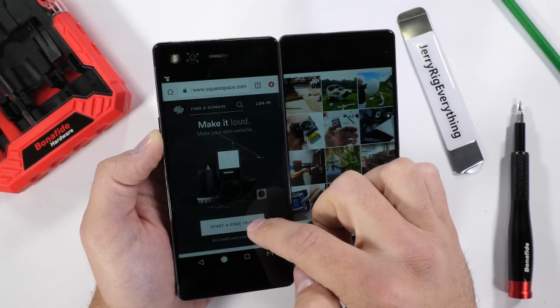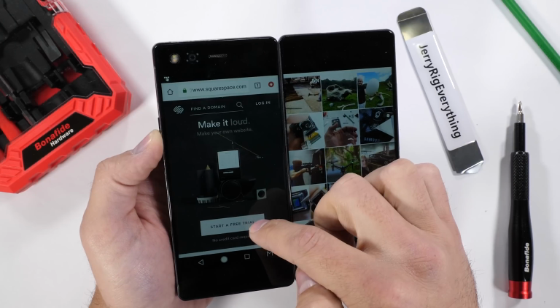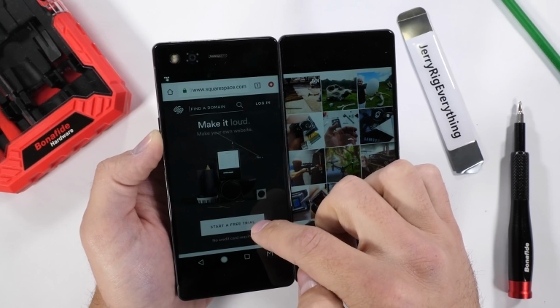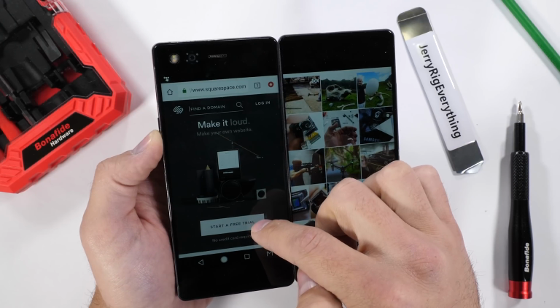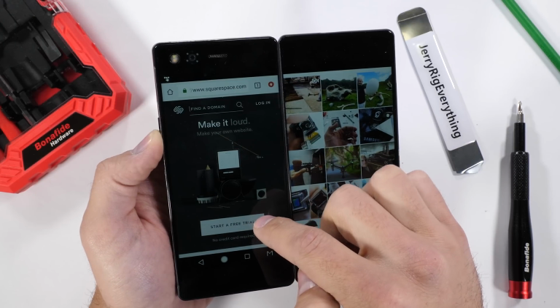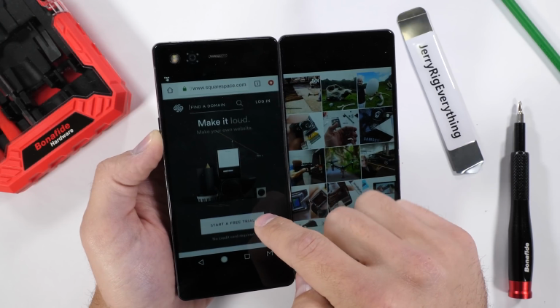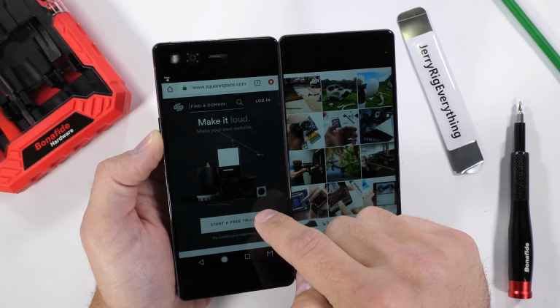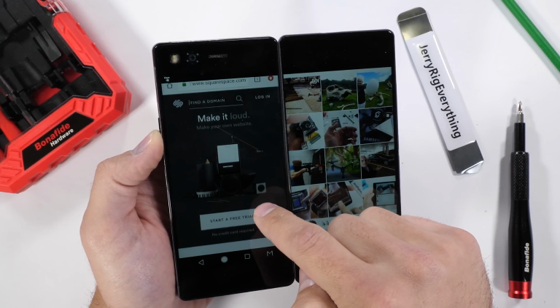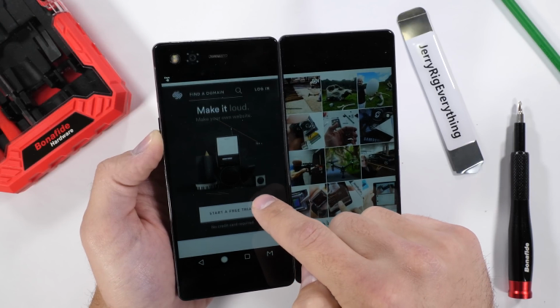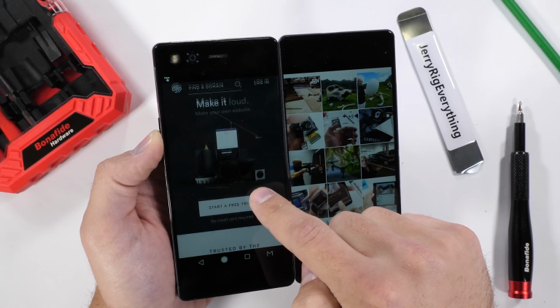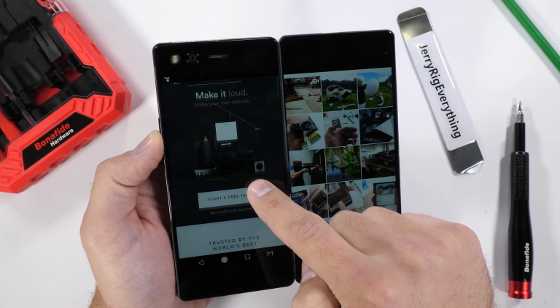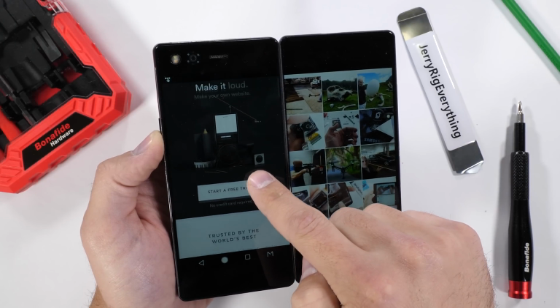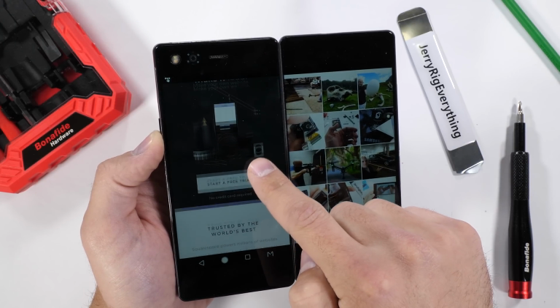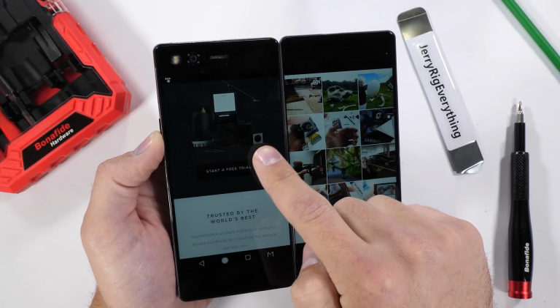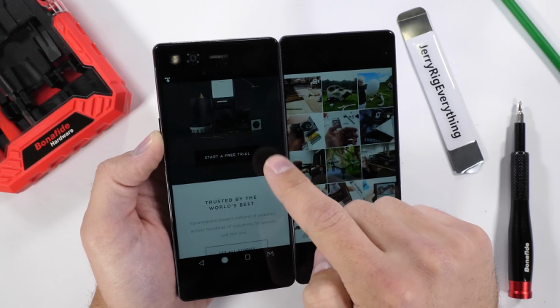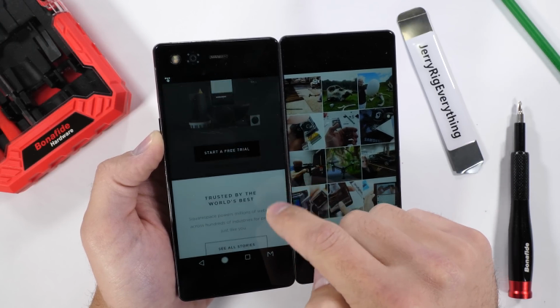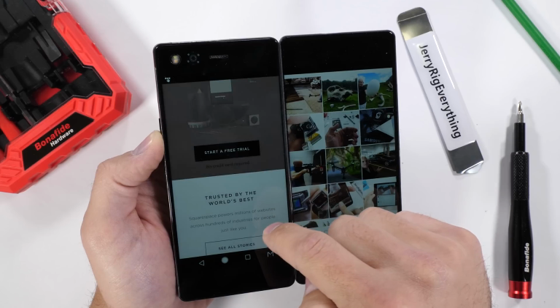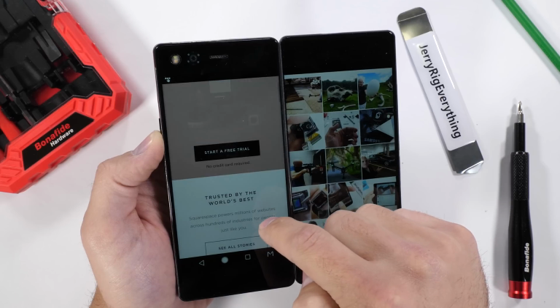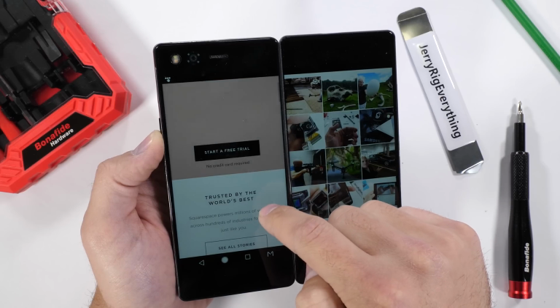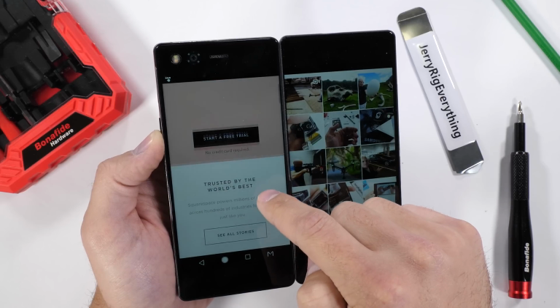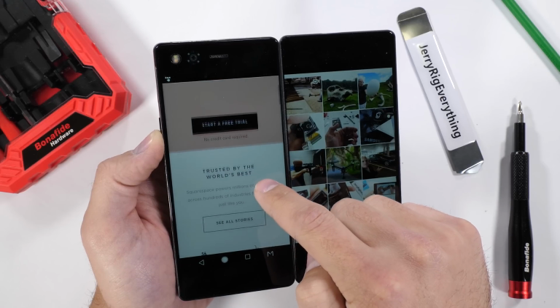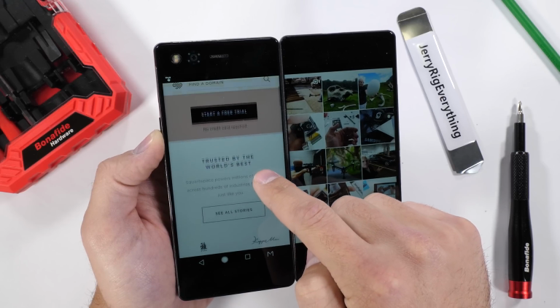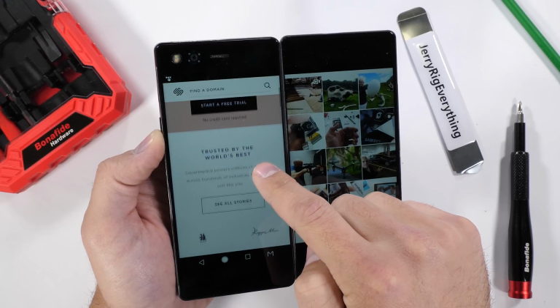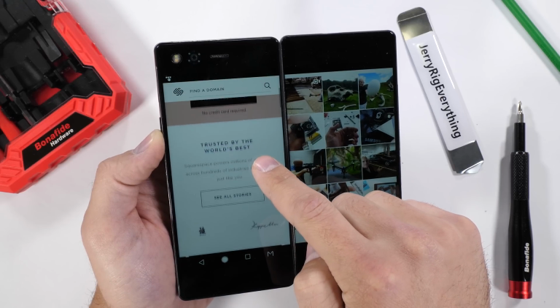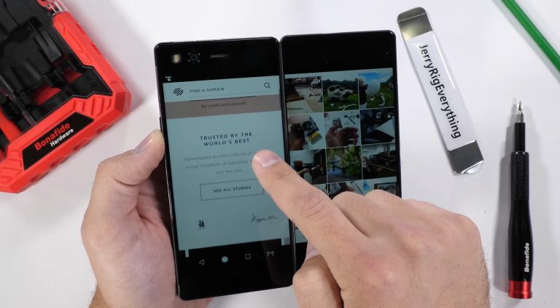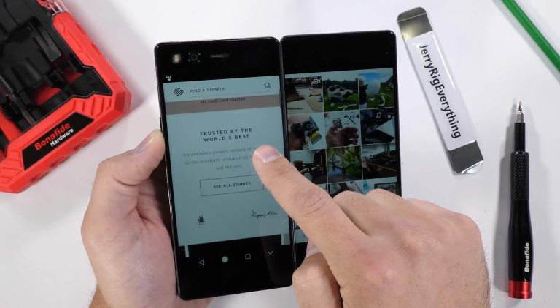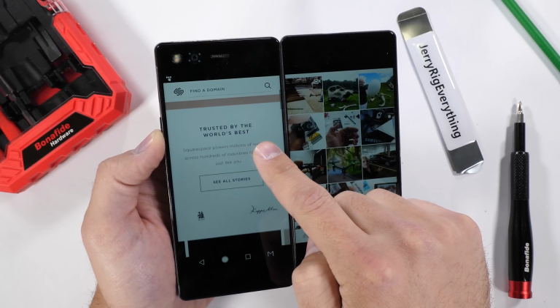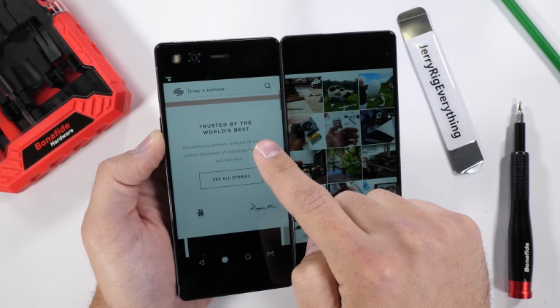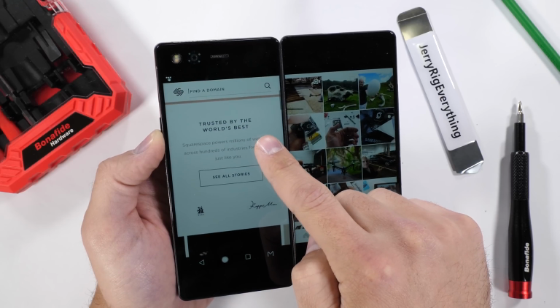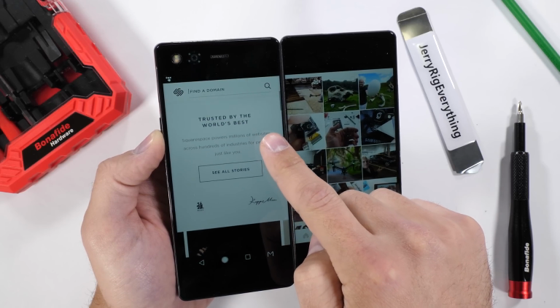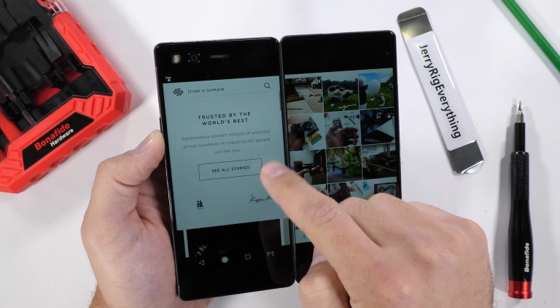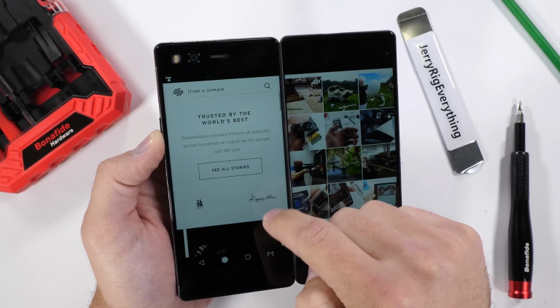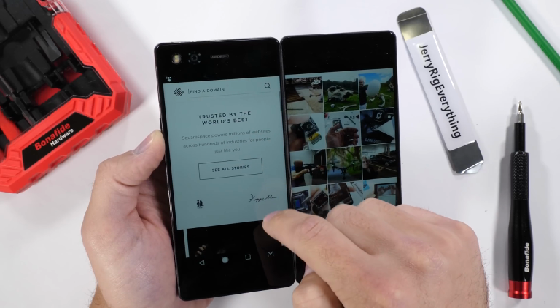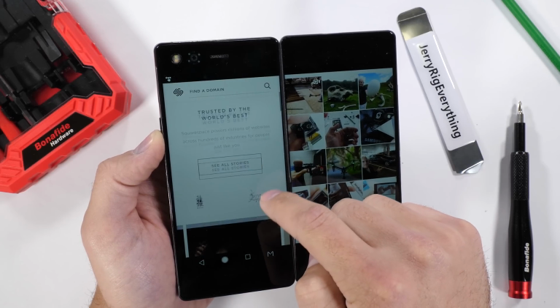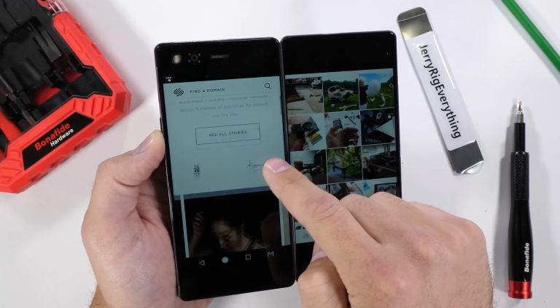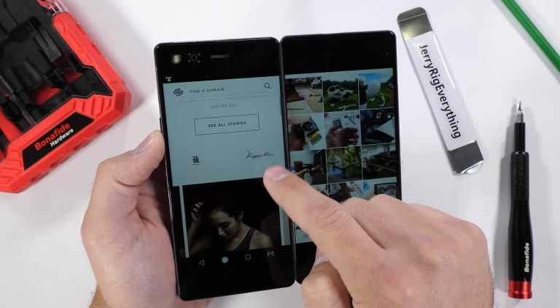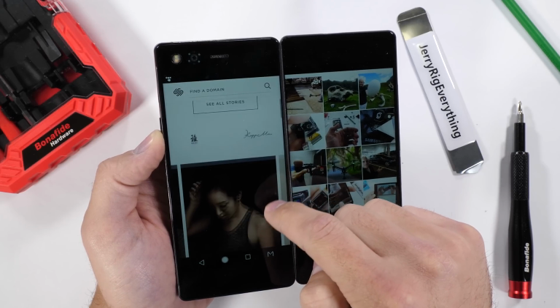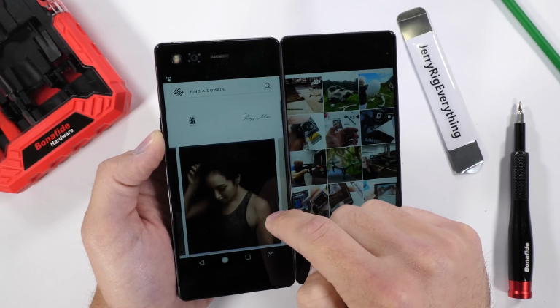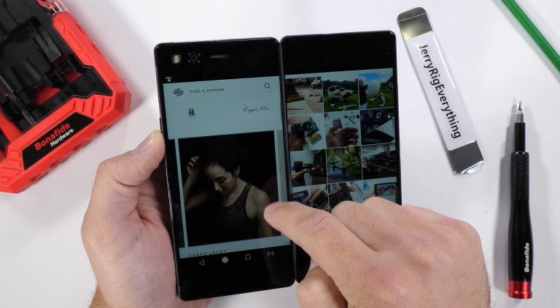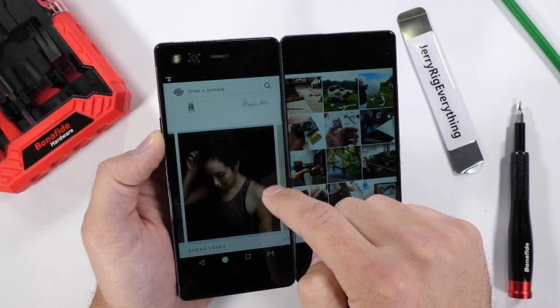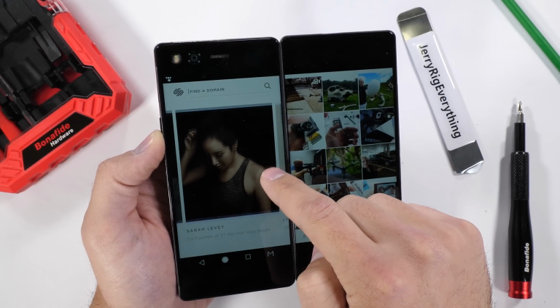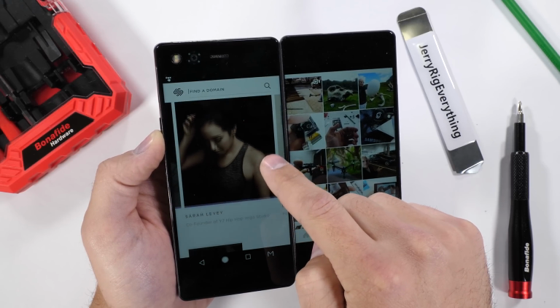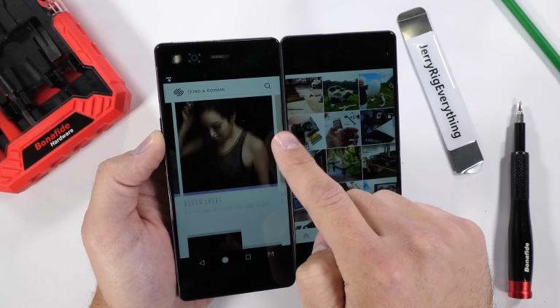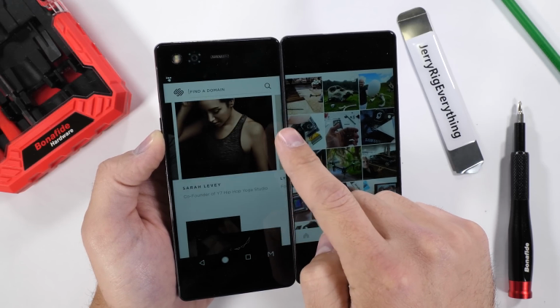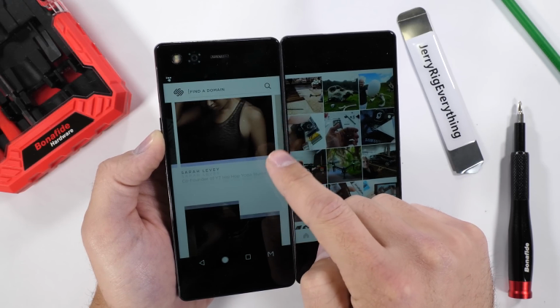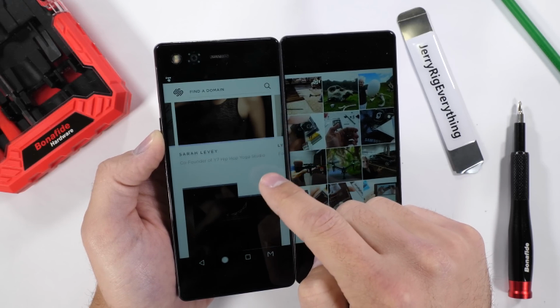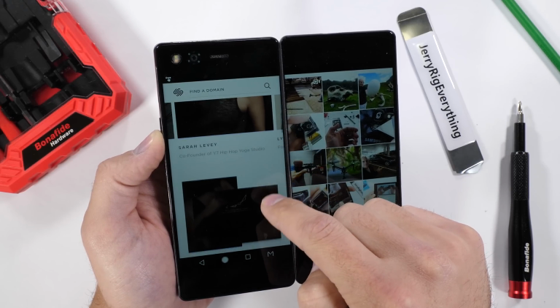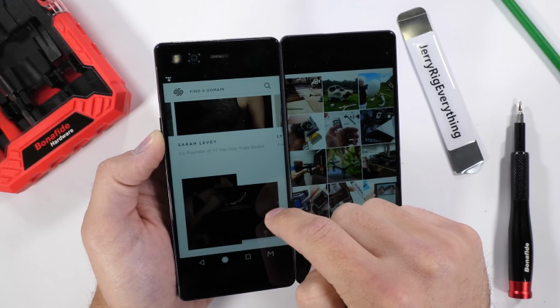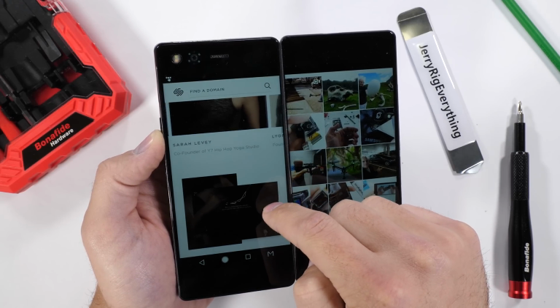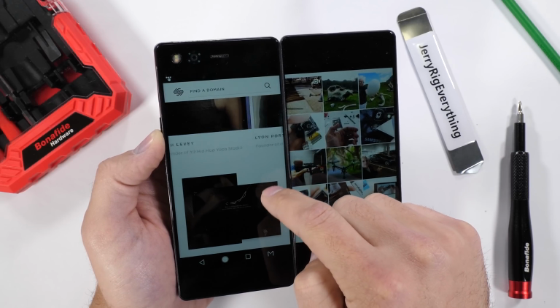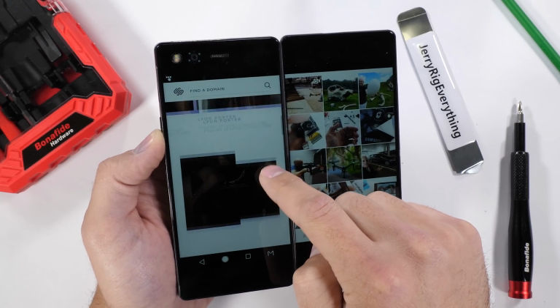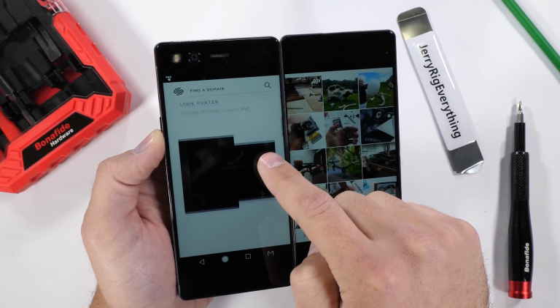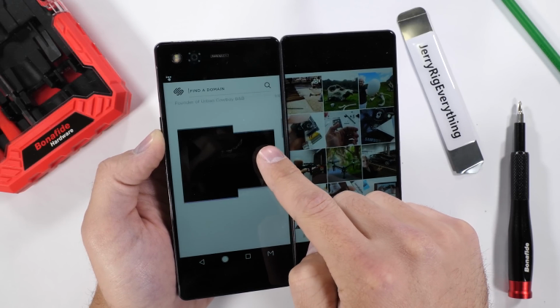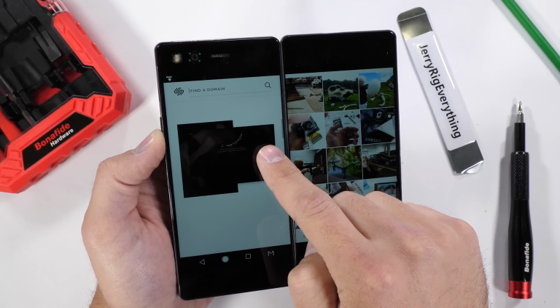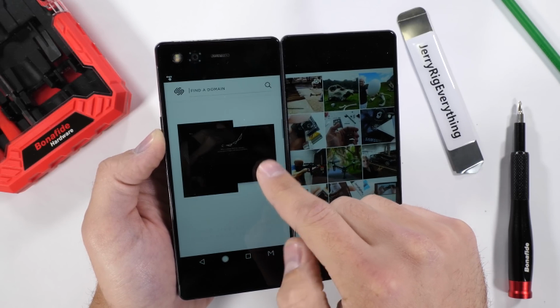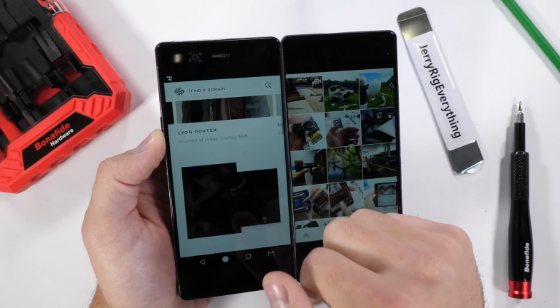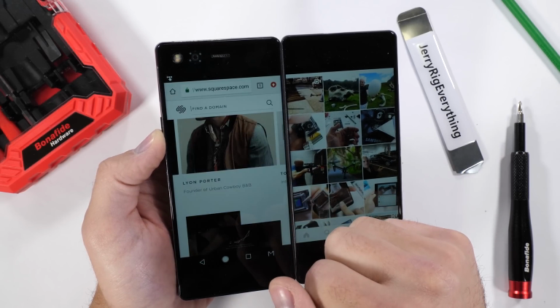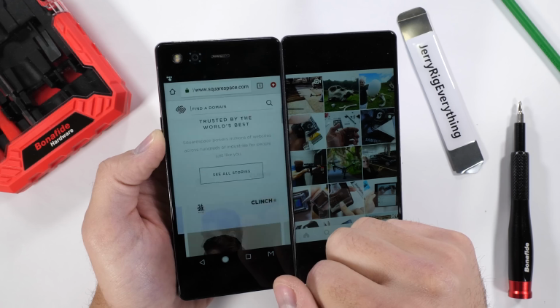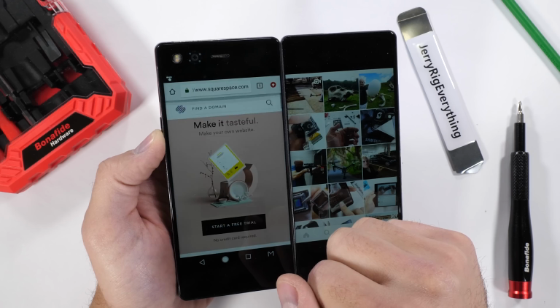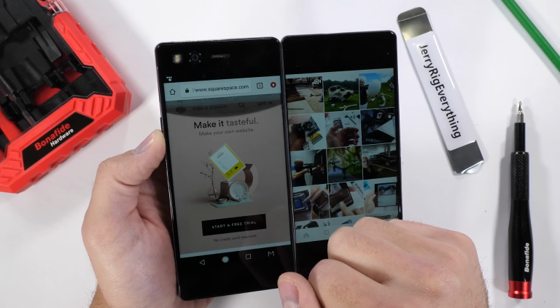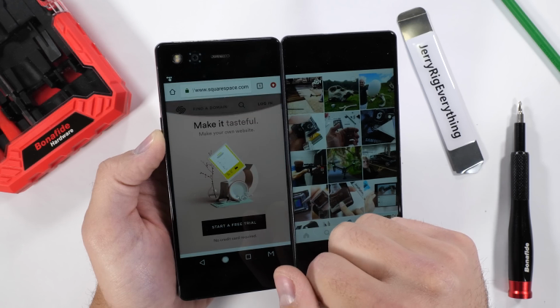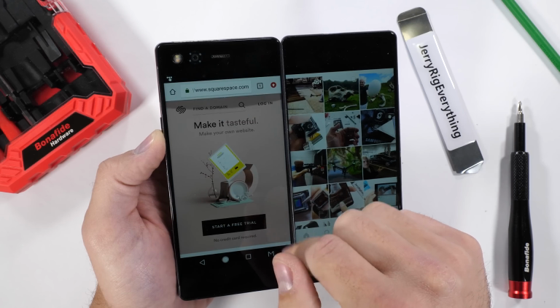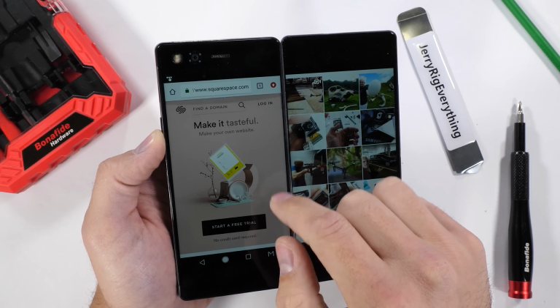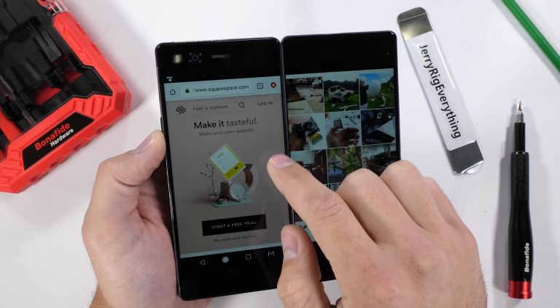This teardown is sponsored by Squarespace. If you need a quick and easy way to build a website, I'll leave a link in the video description. Let's get started.